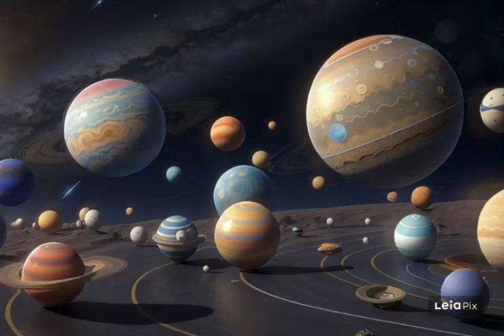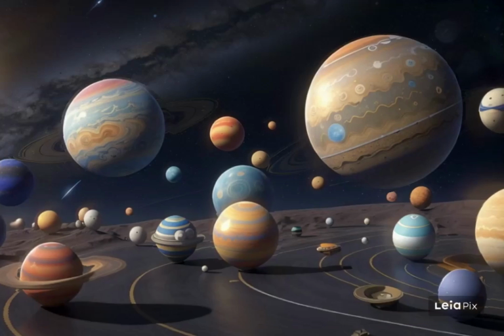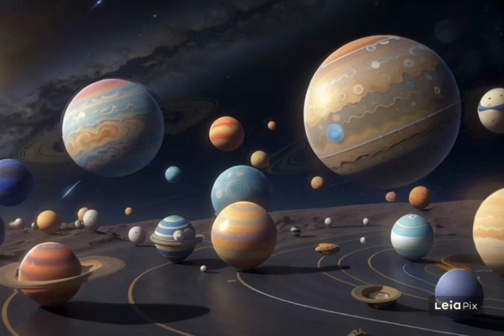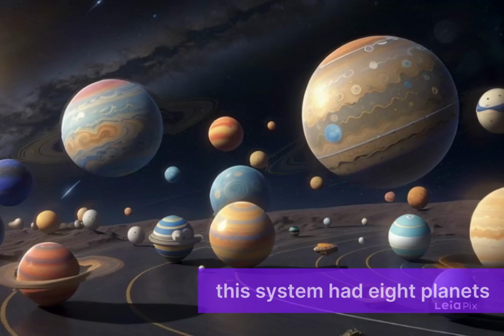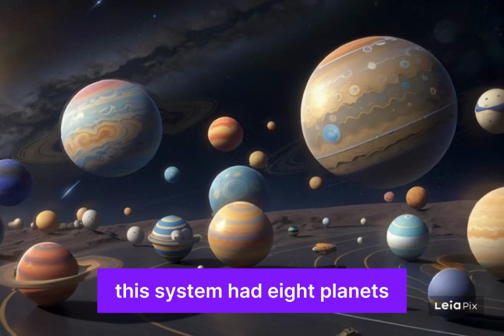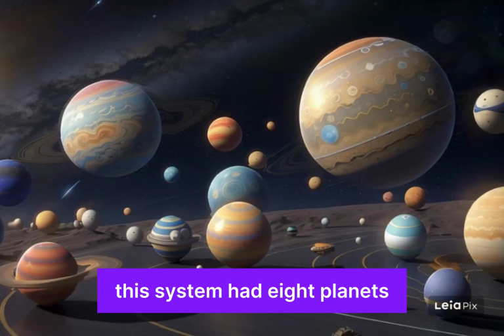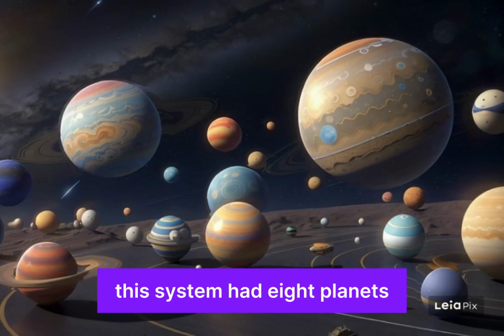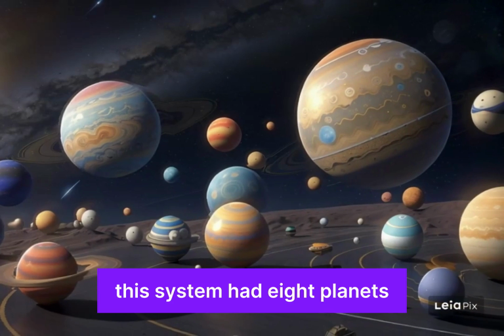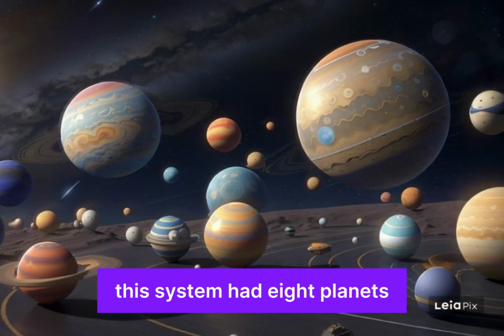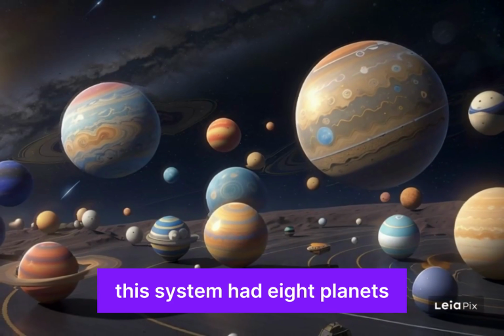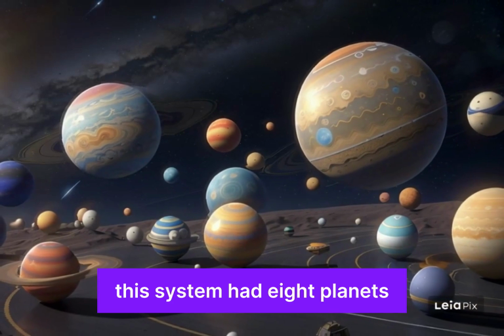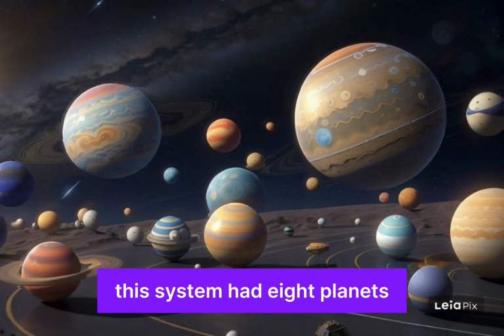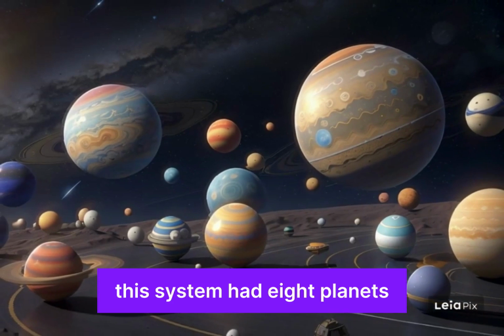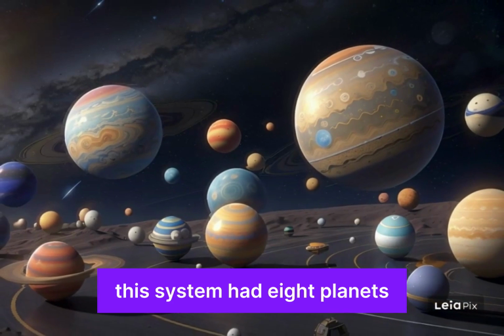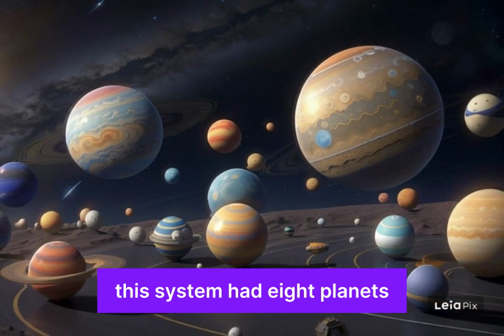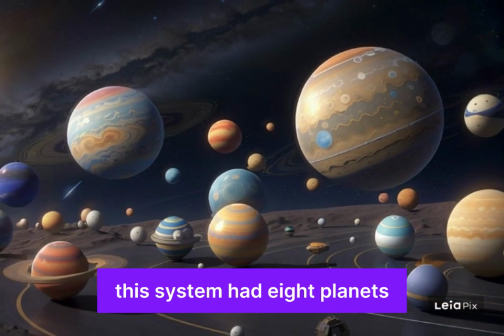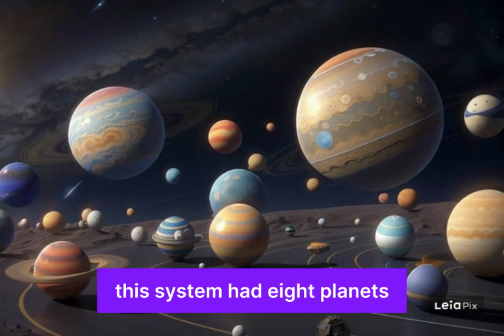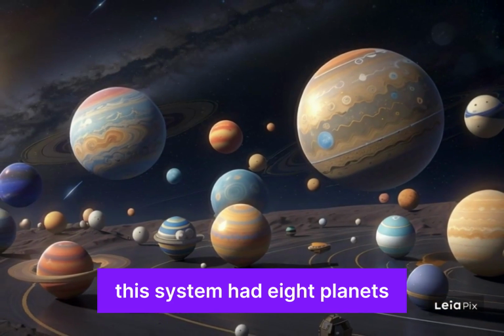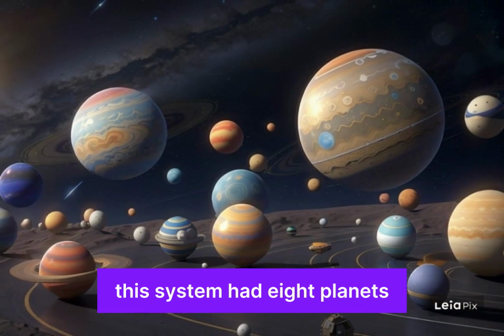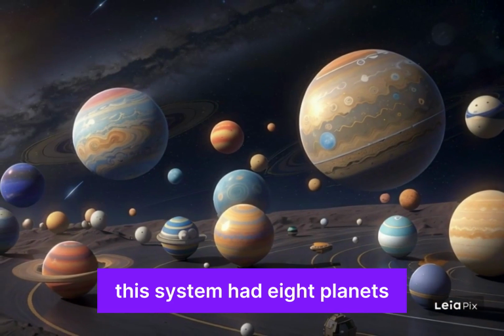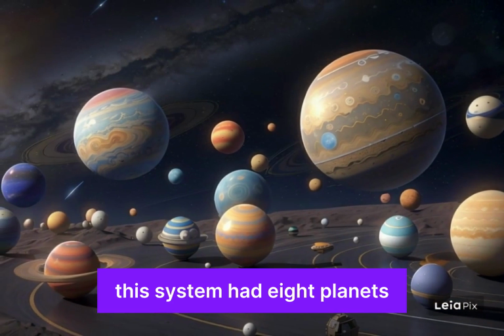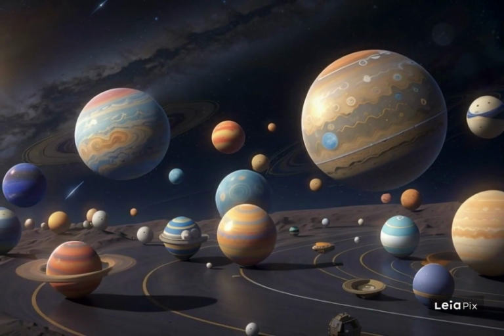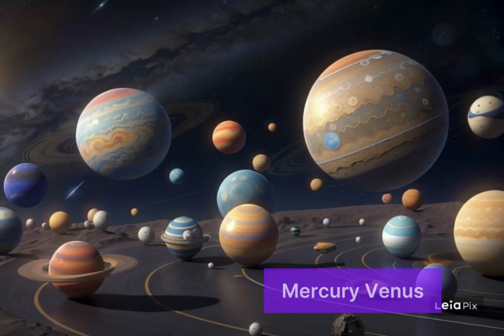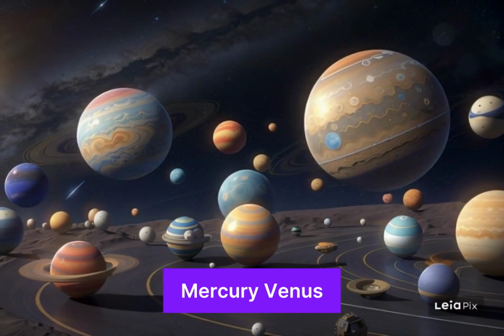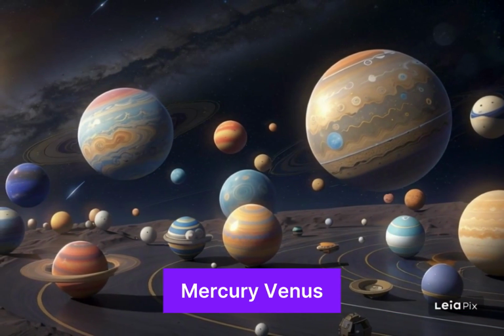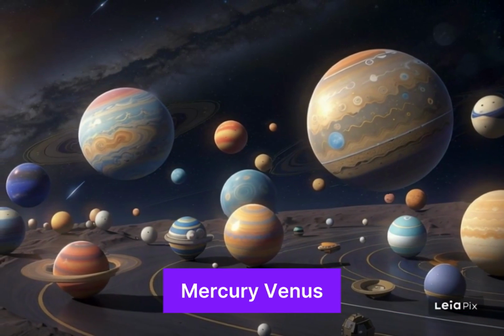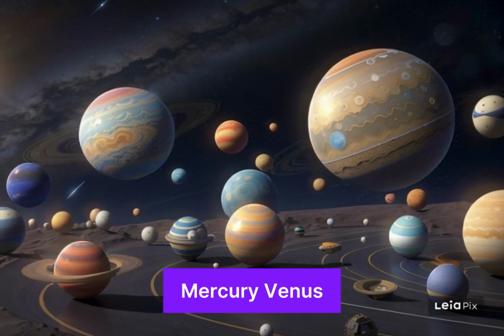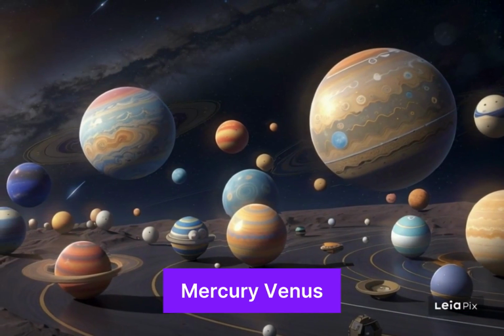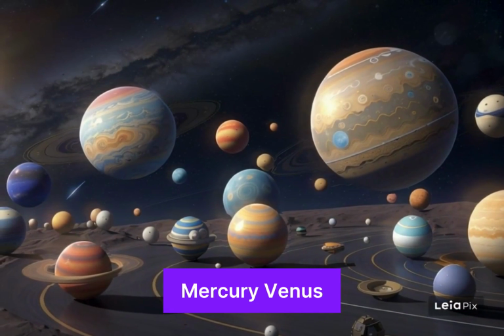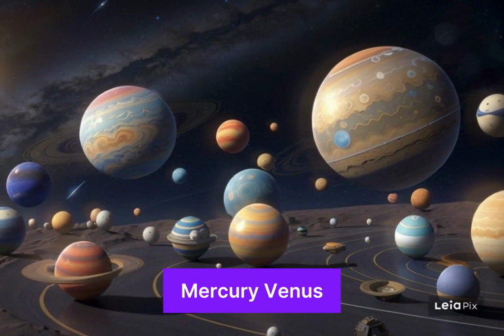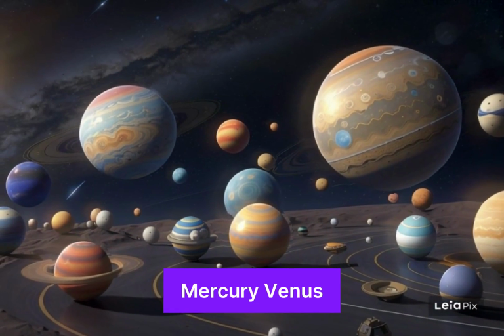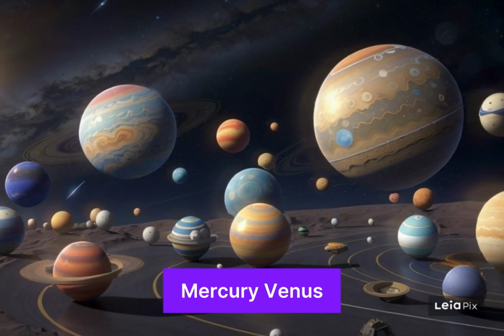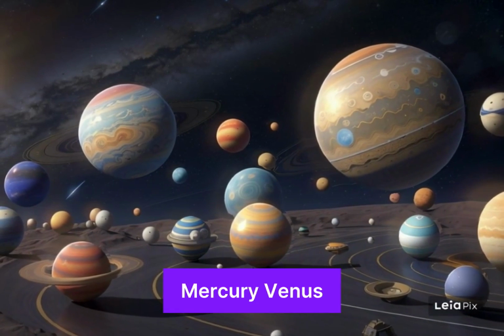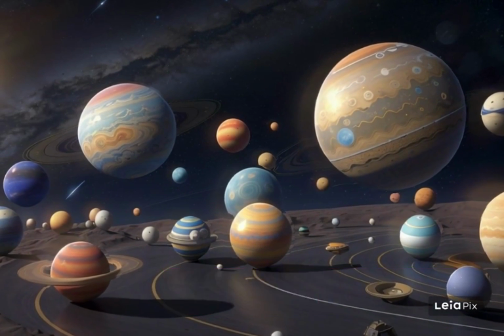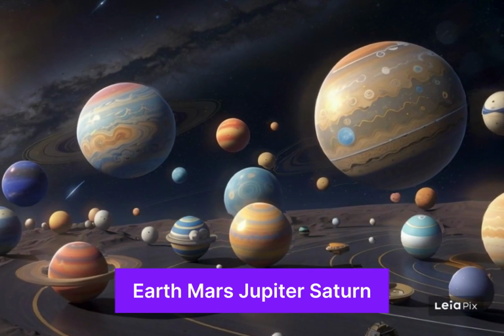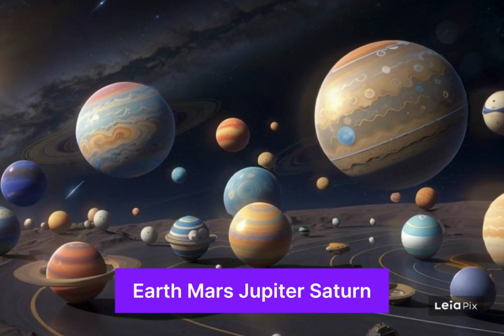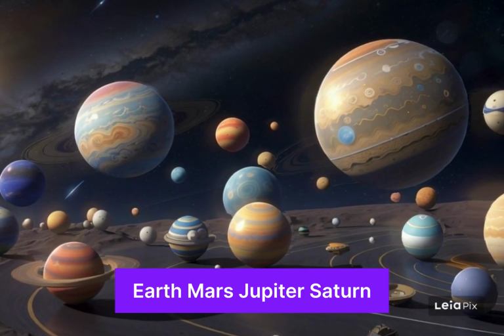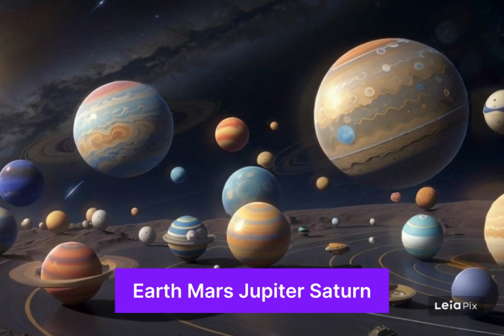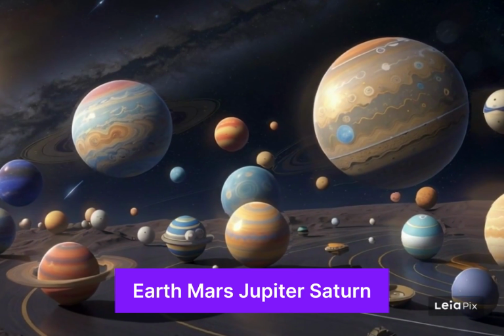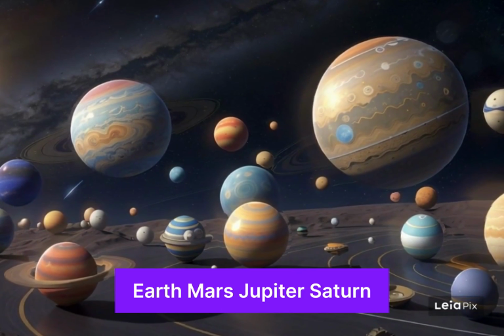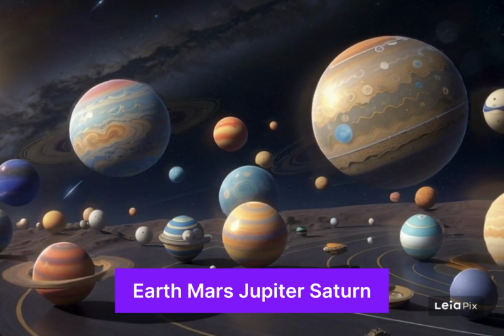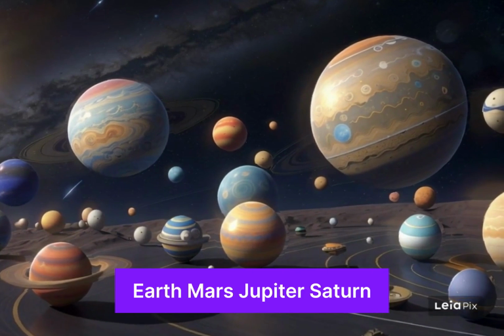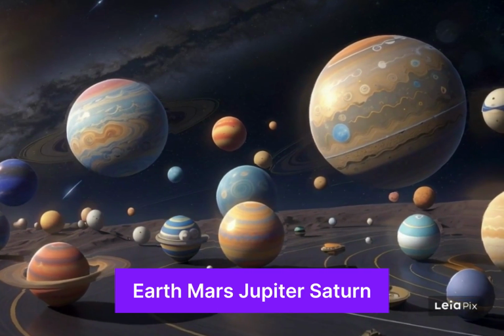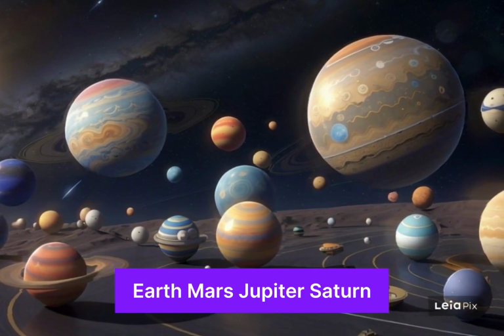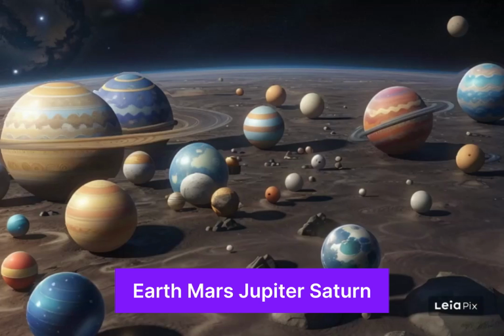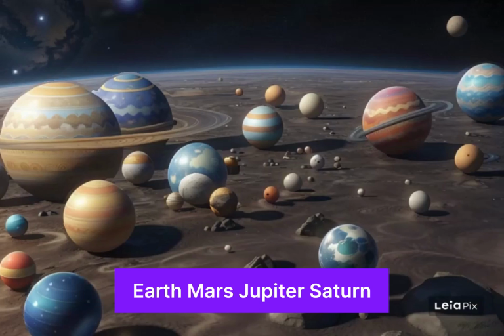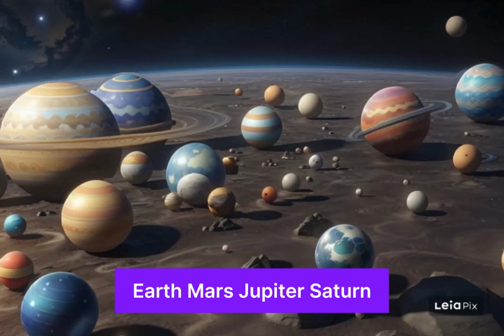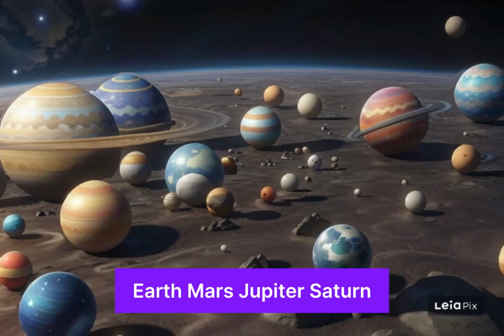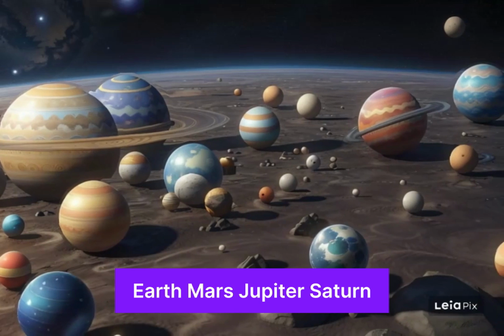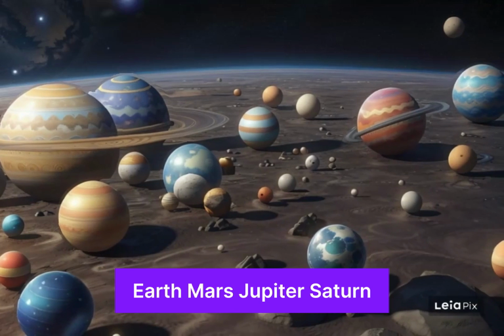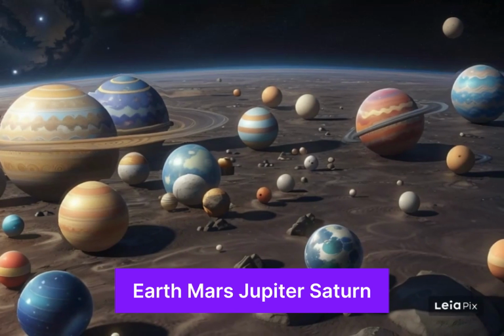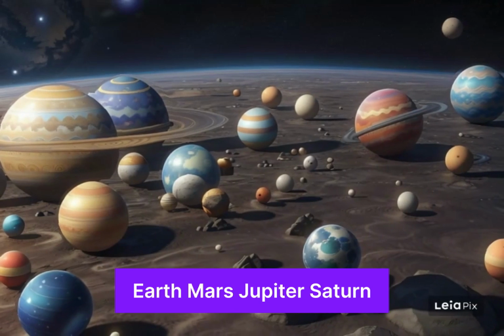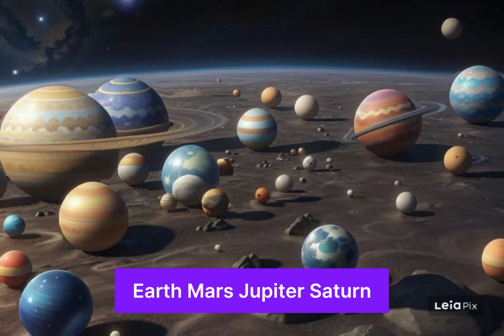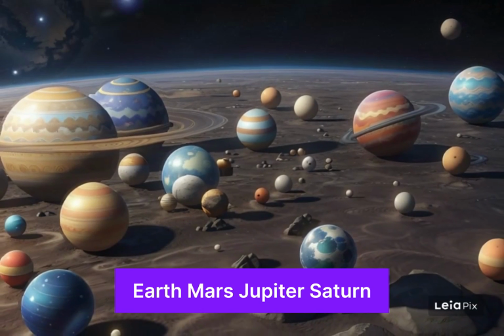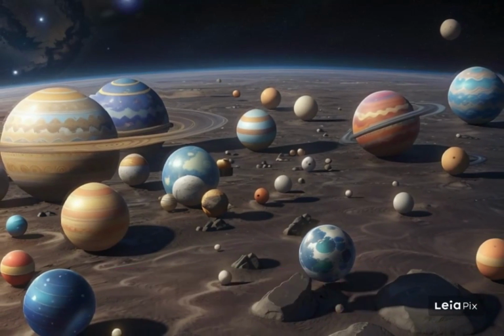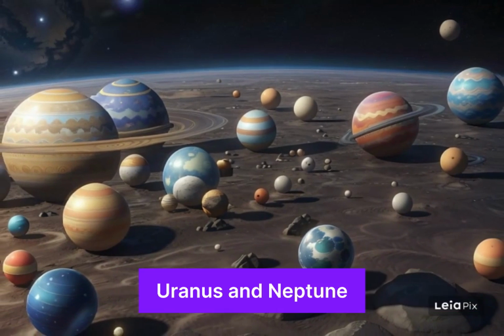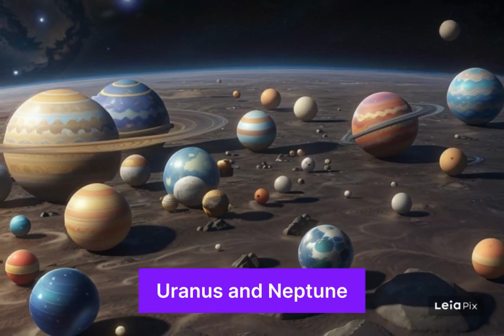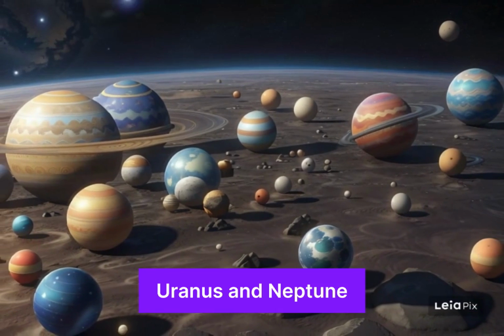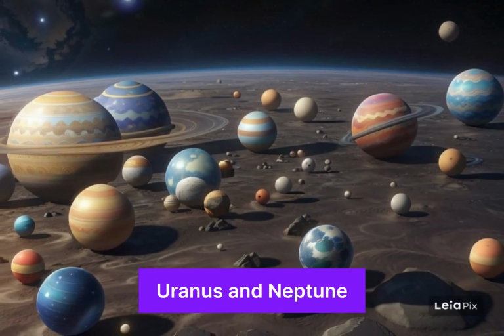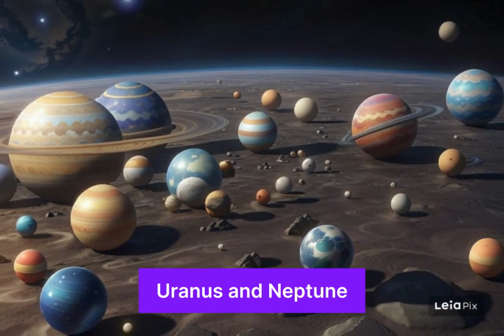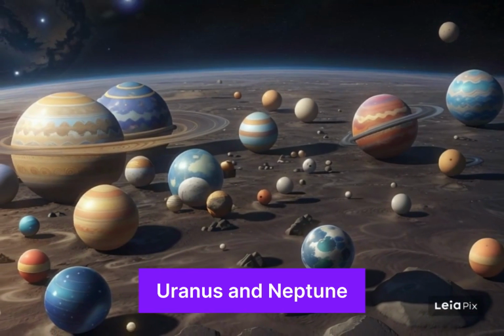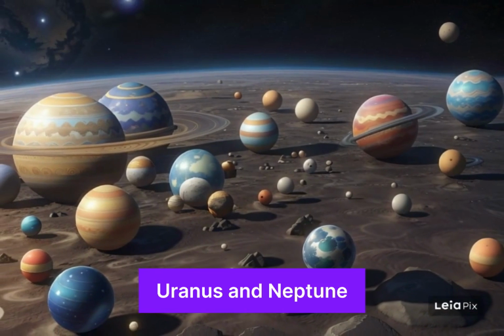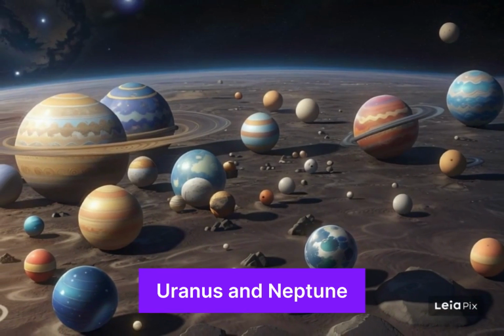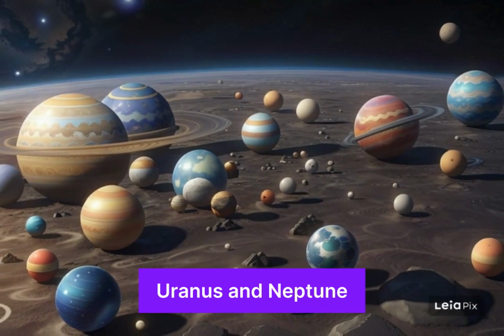This system had eight planets: Mercury, Venus, Earth, Mars, Jupiter, Saturn, Uranus, and Neptune.